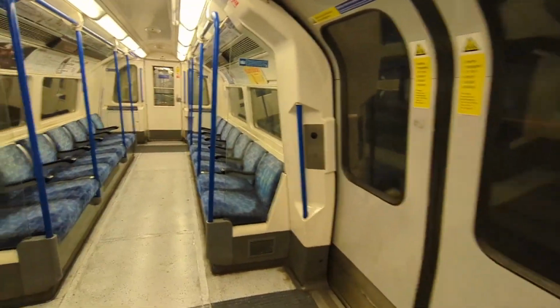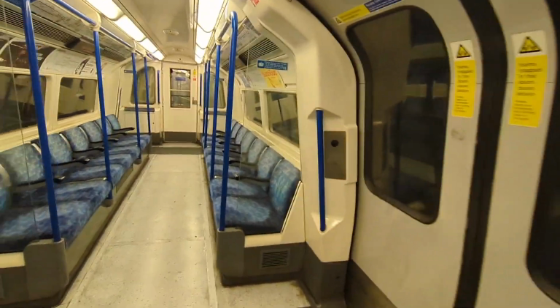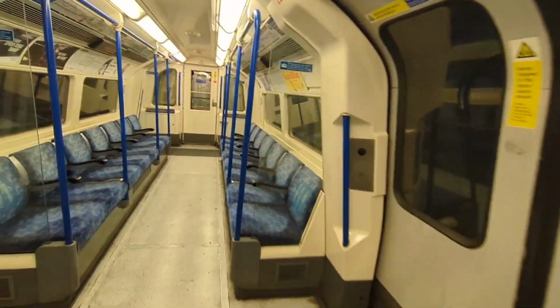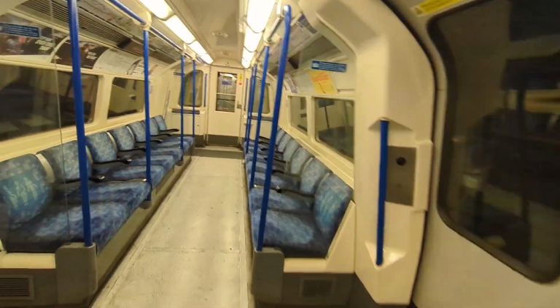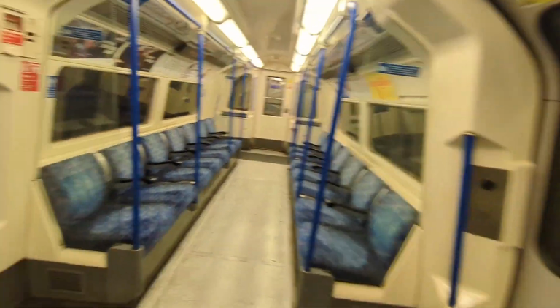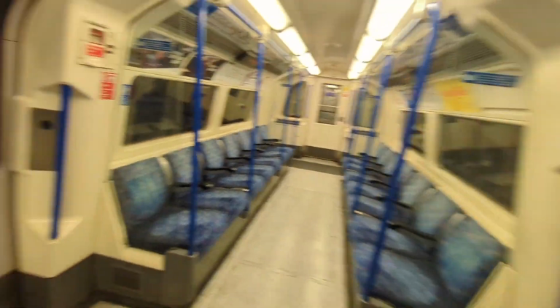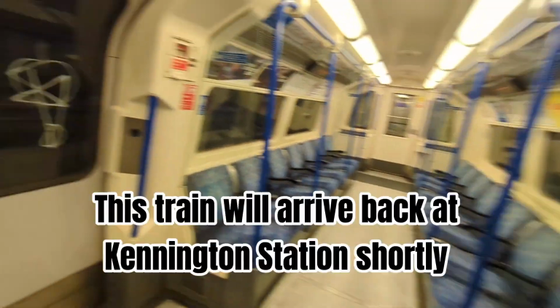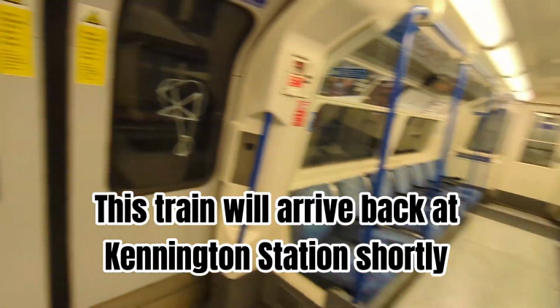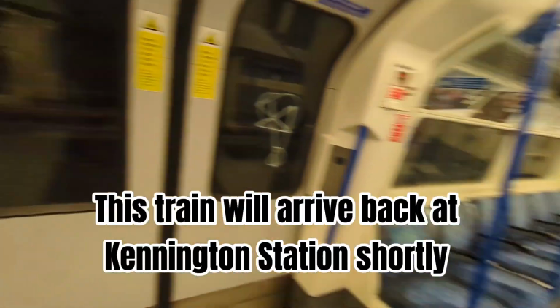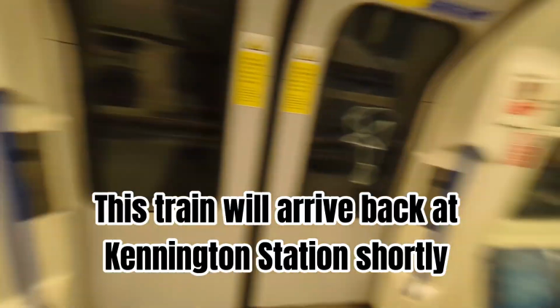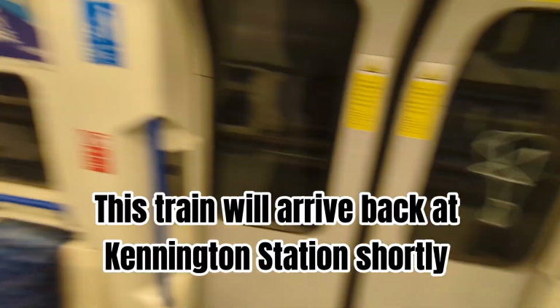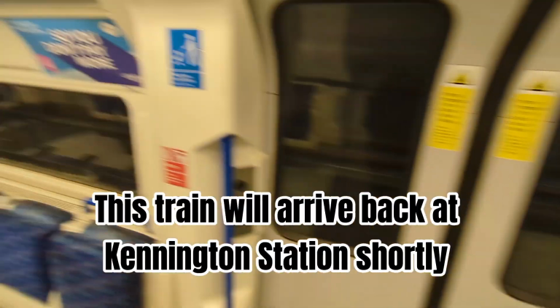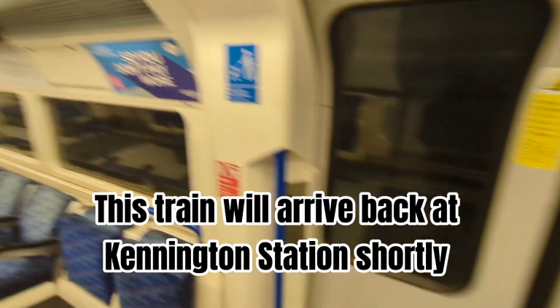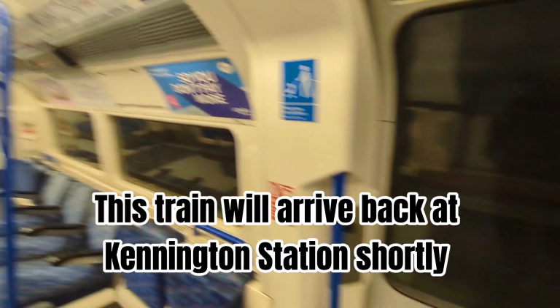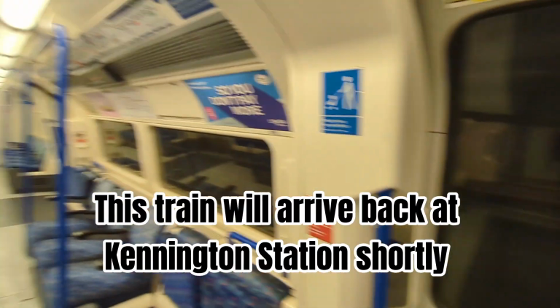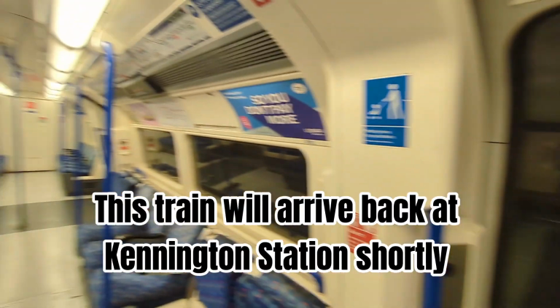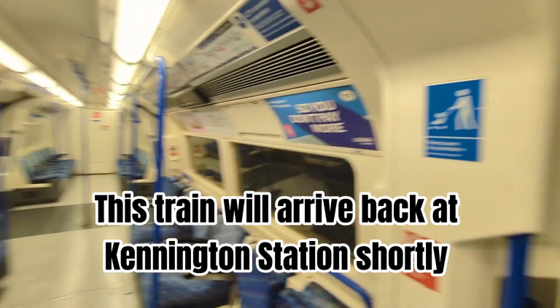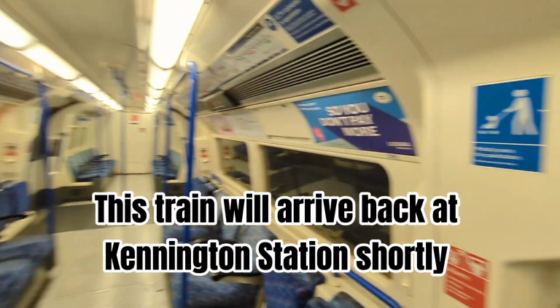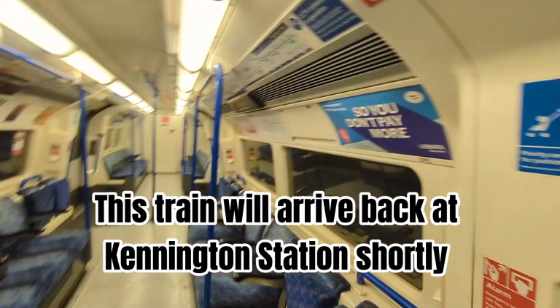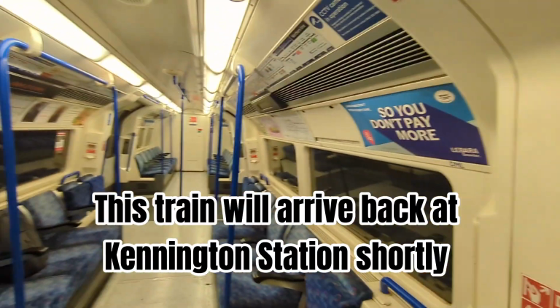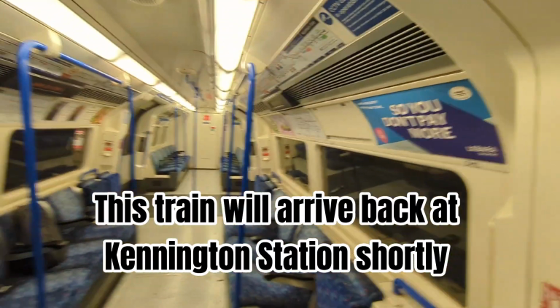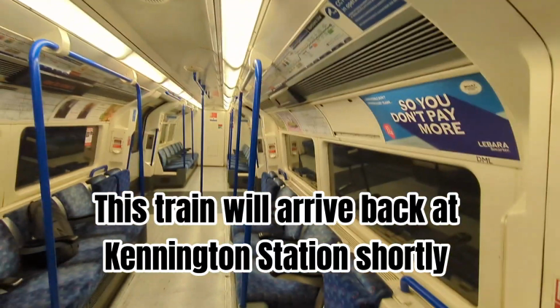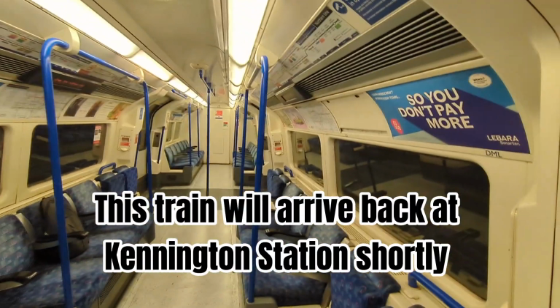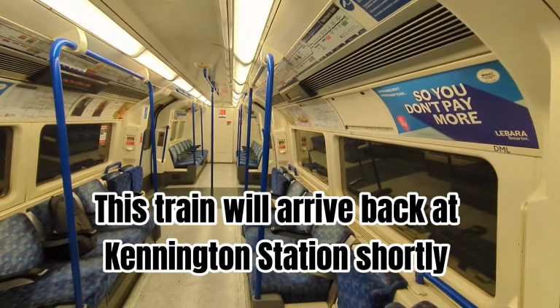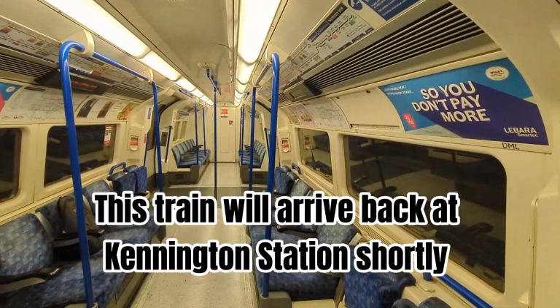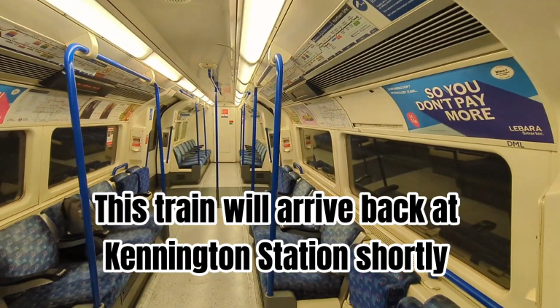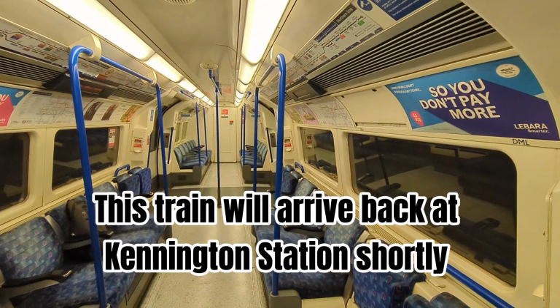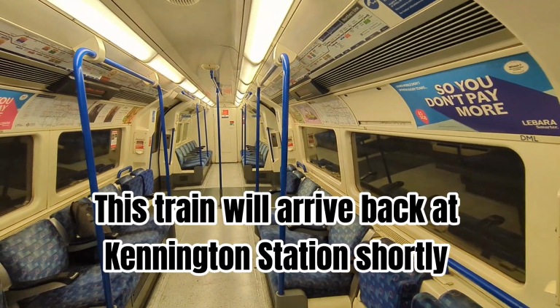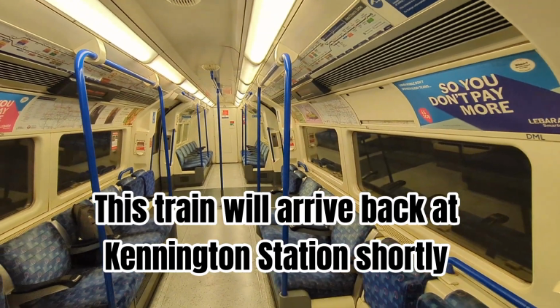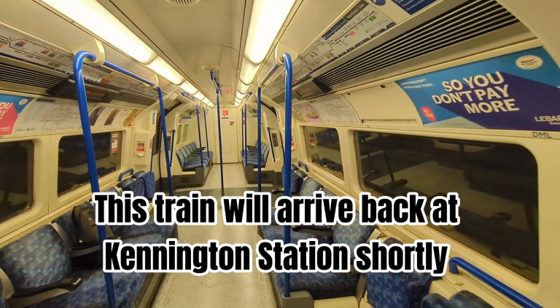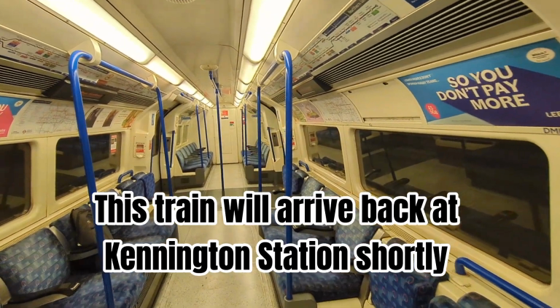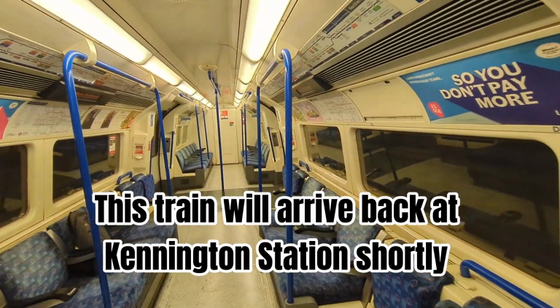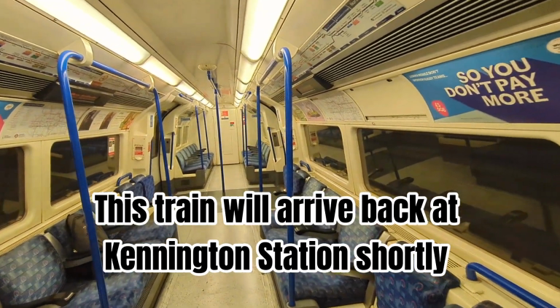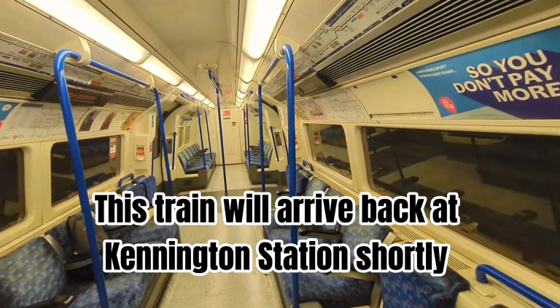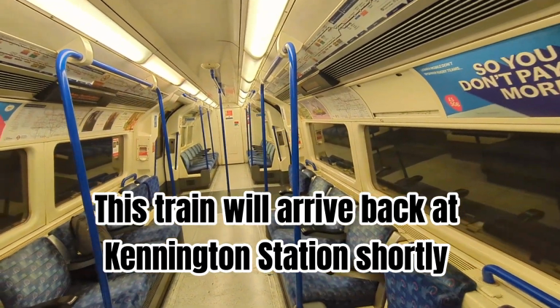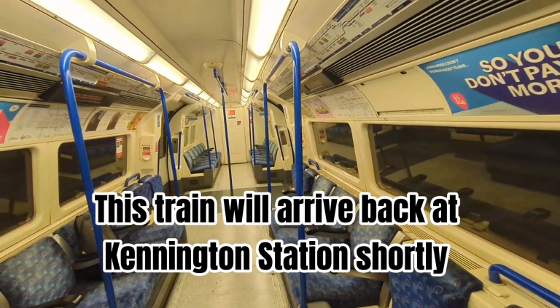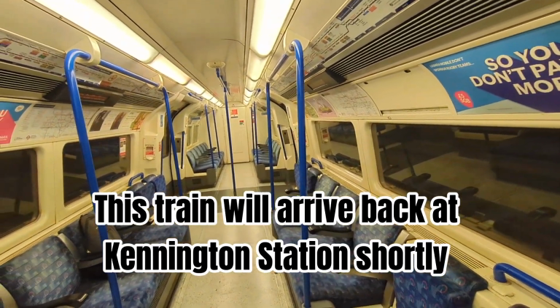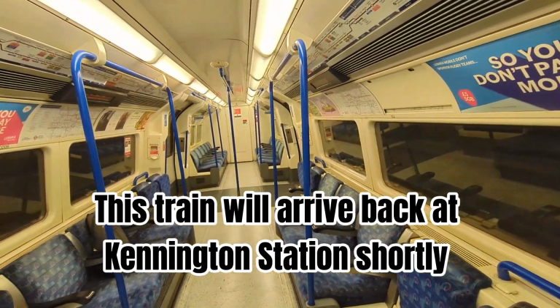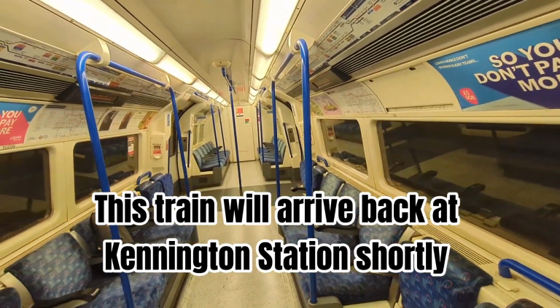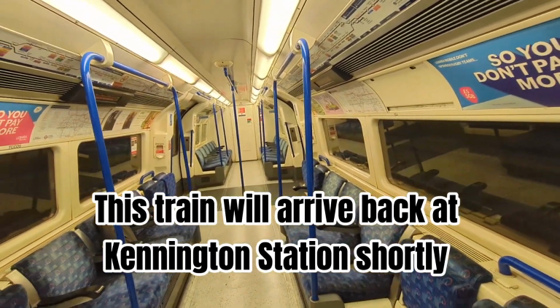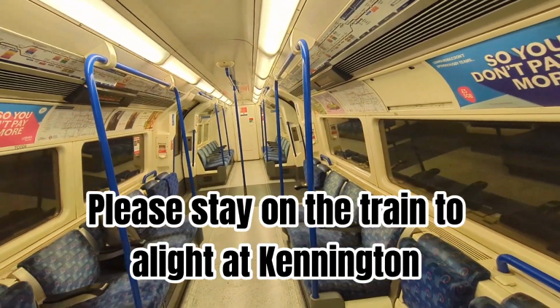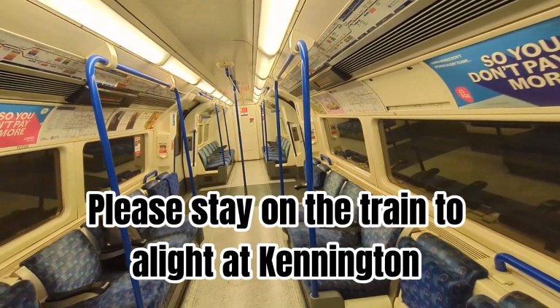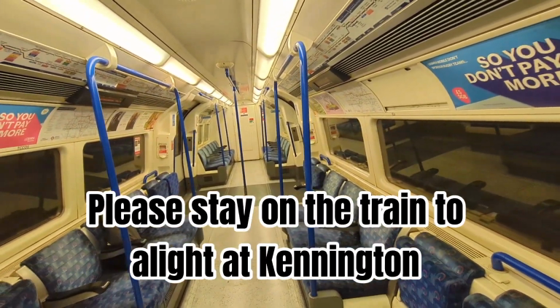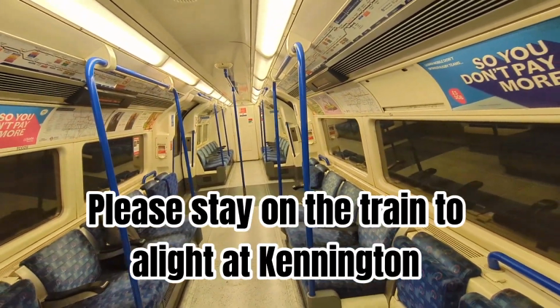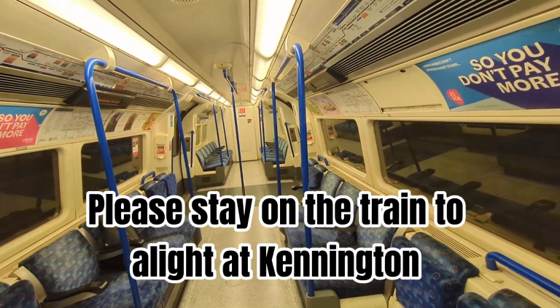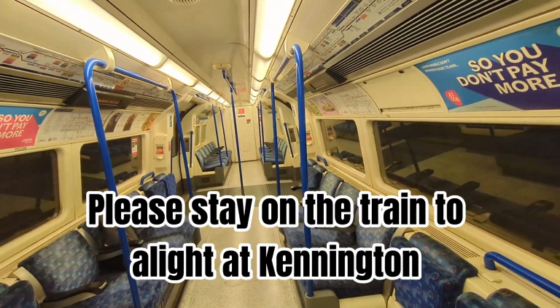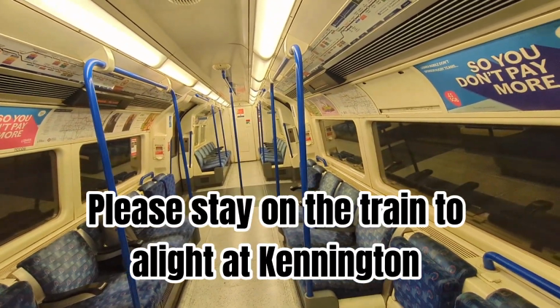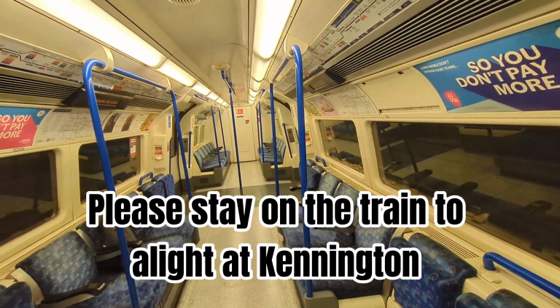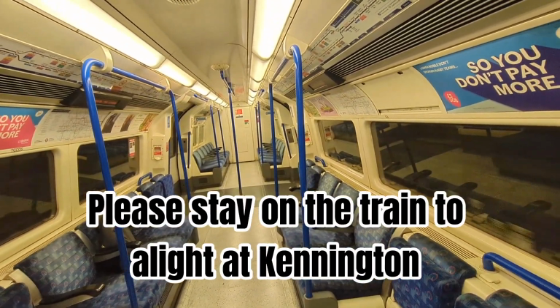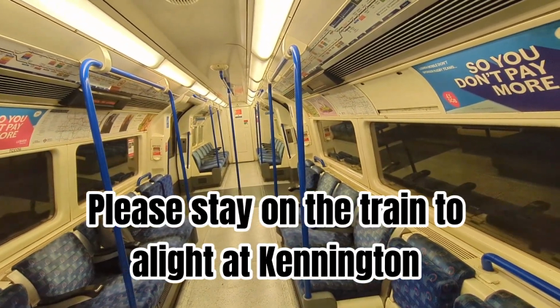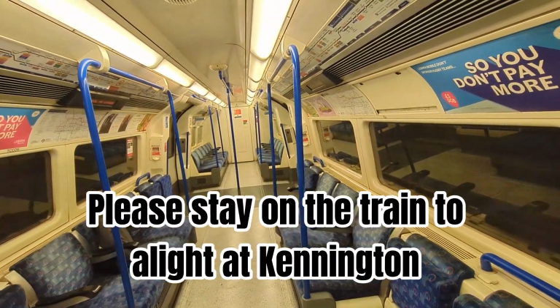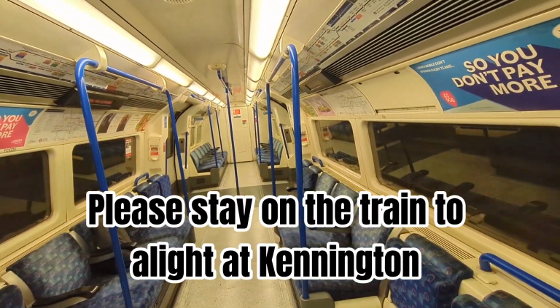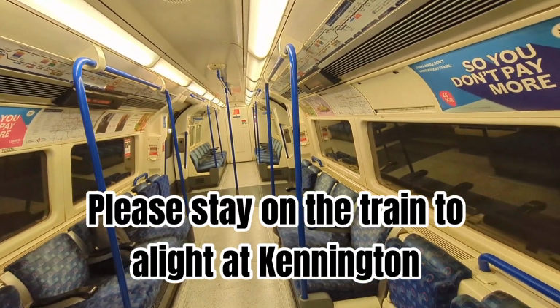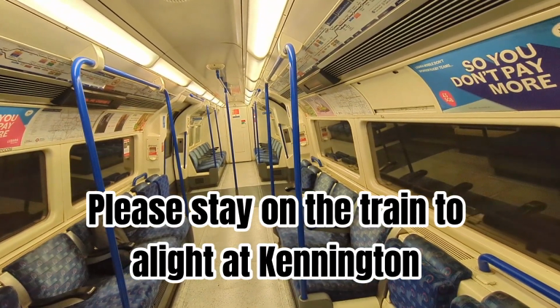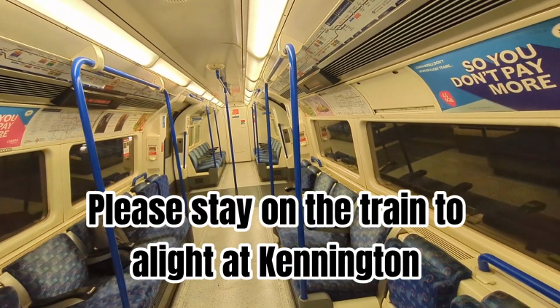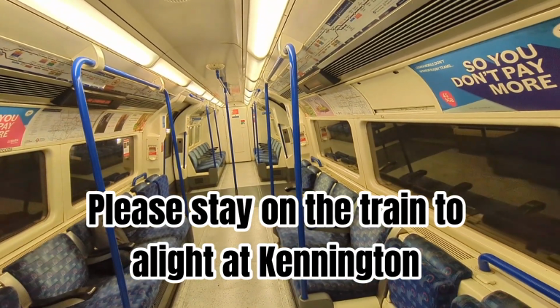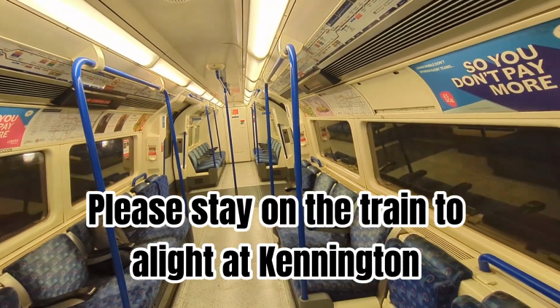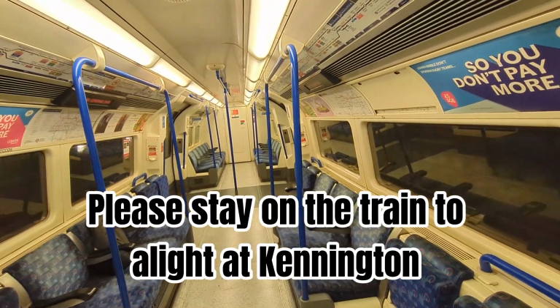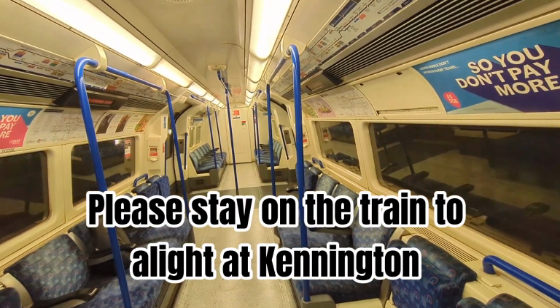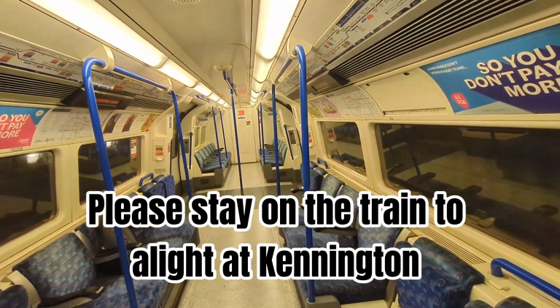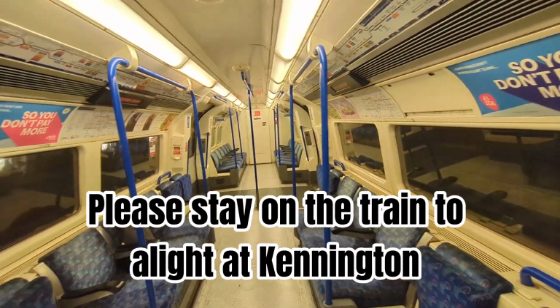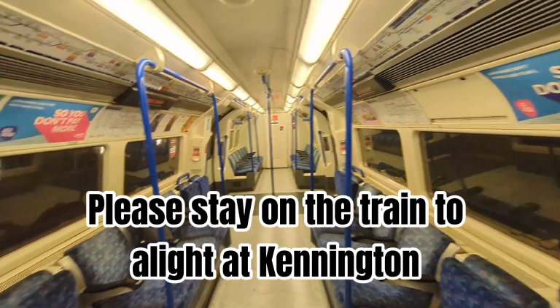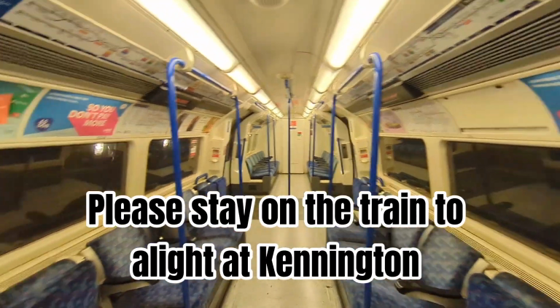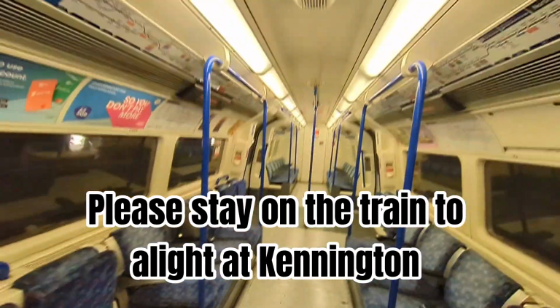This train will arrive back at Kennington Station shortly. Please stay on the train to alight at Kennington.